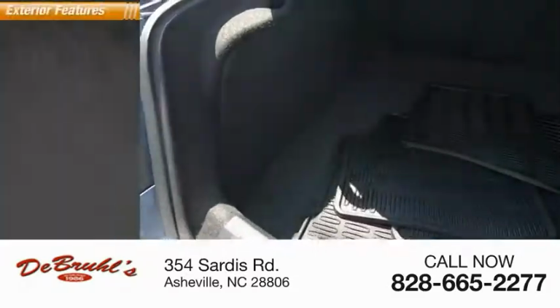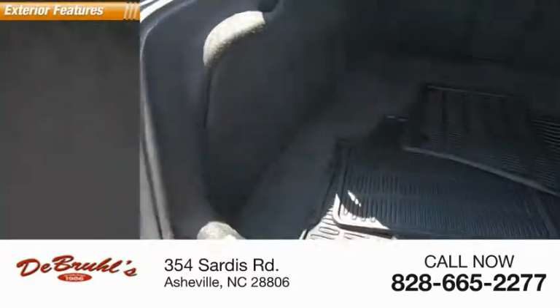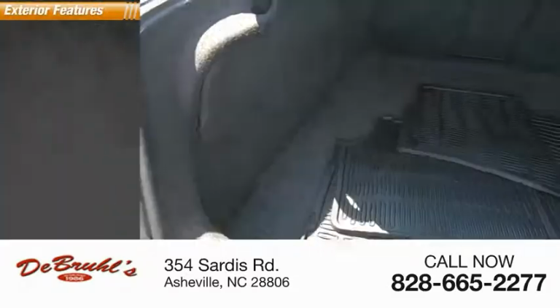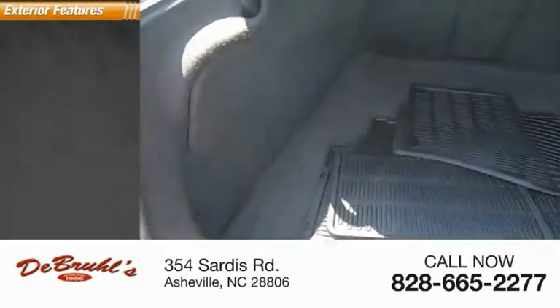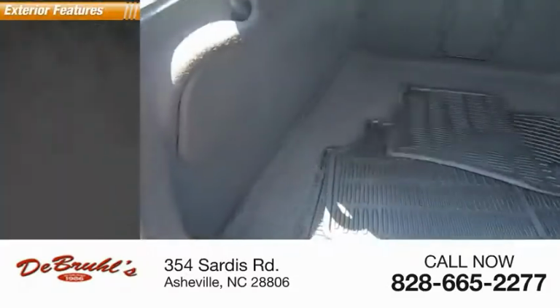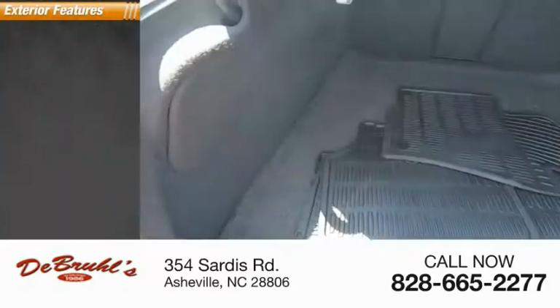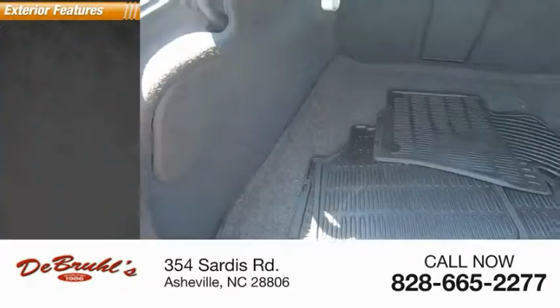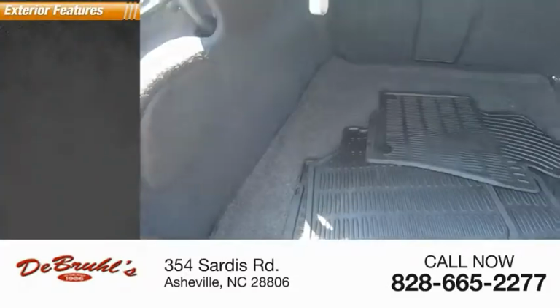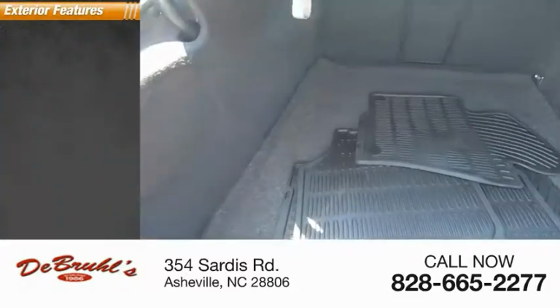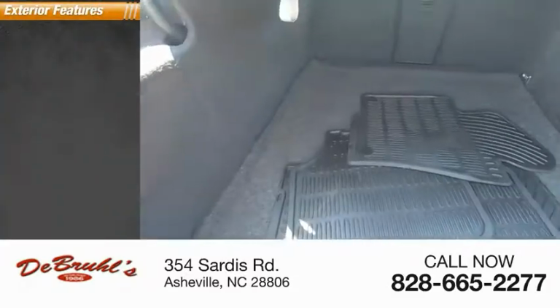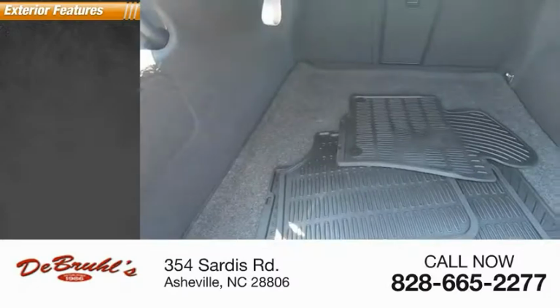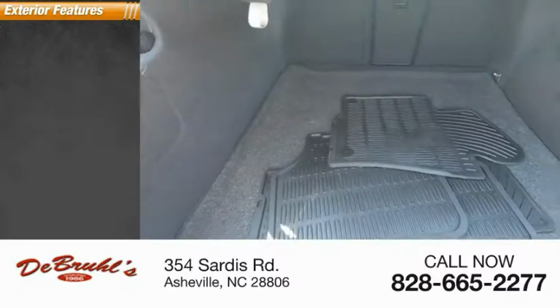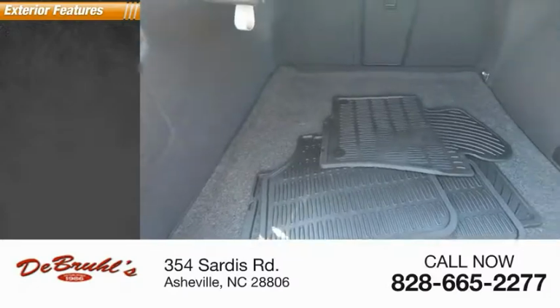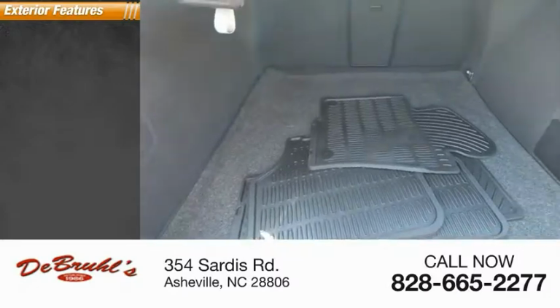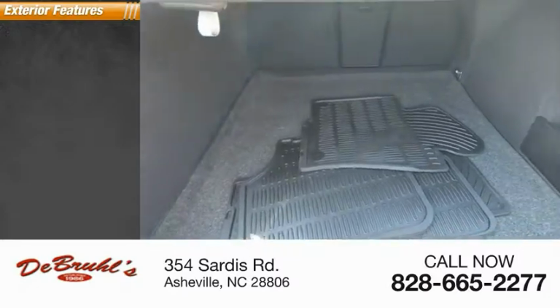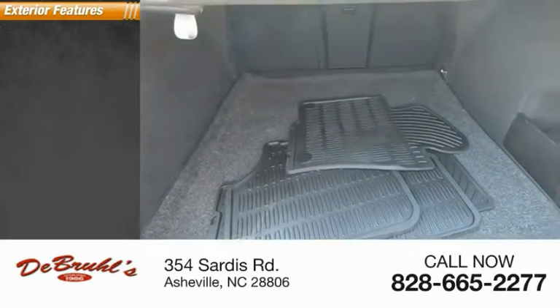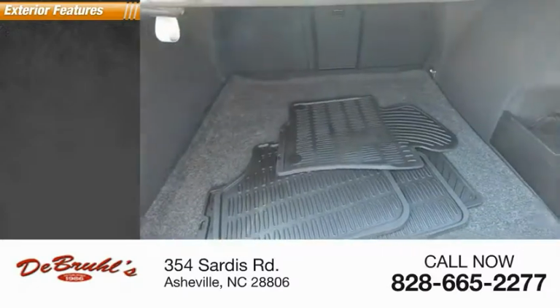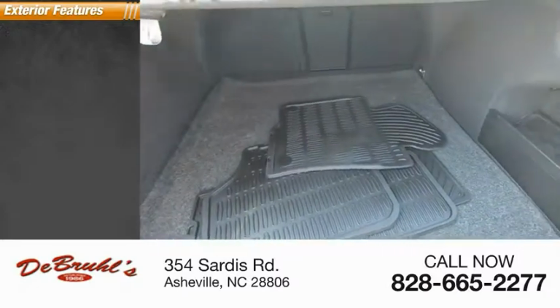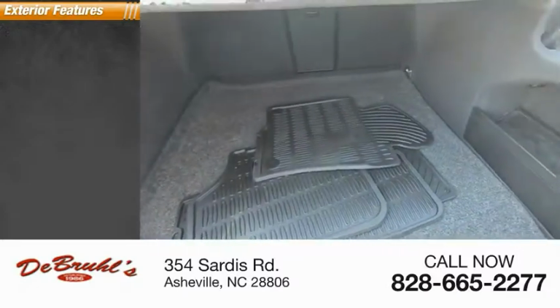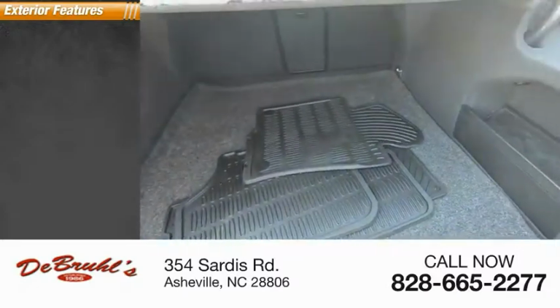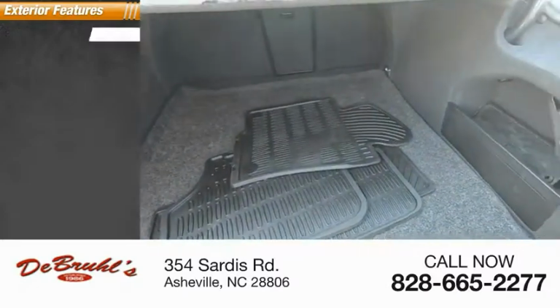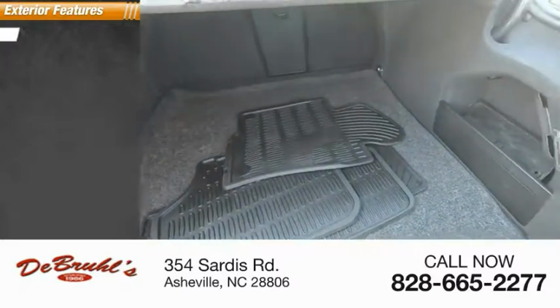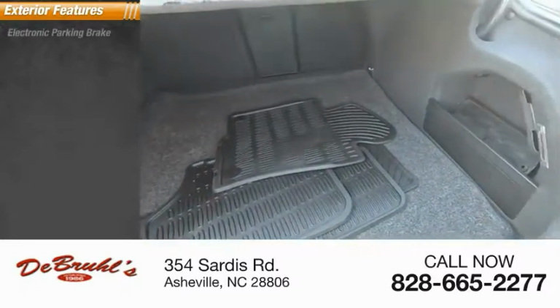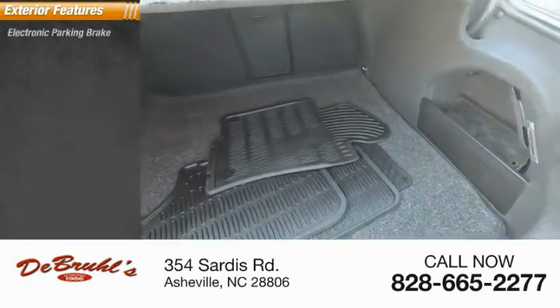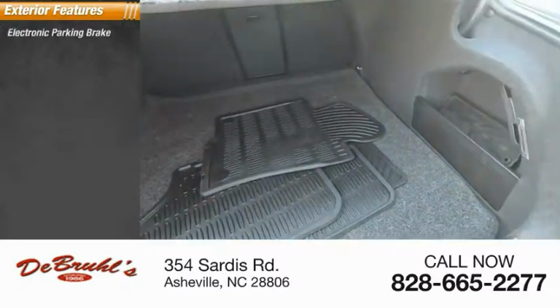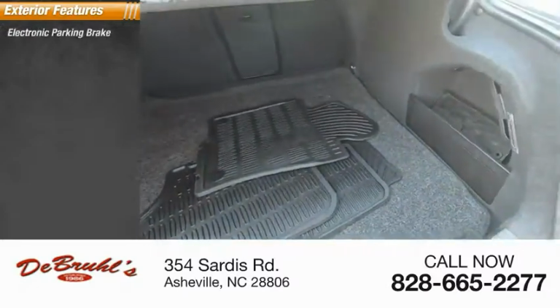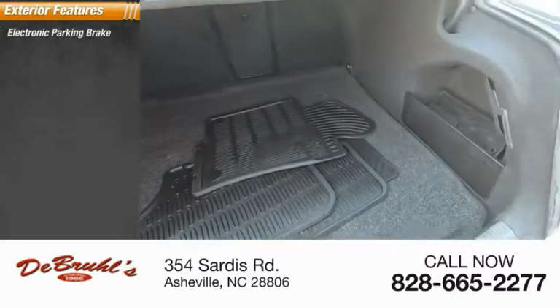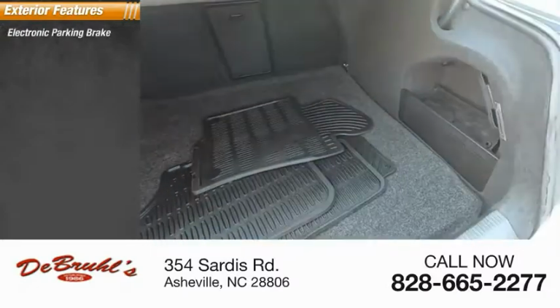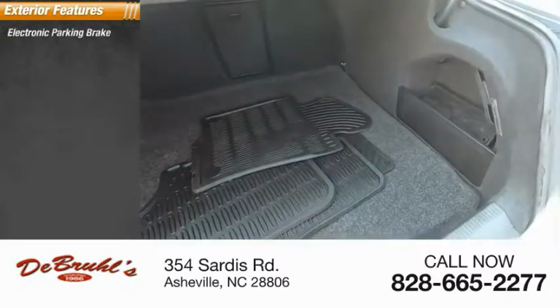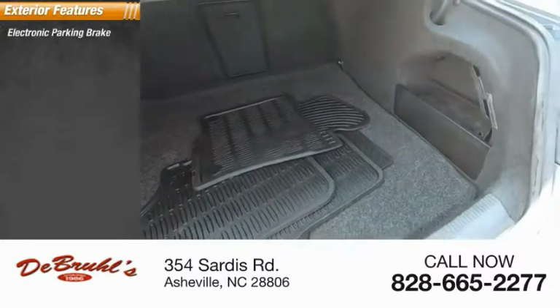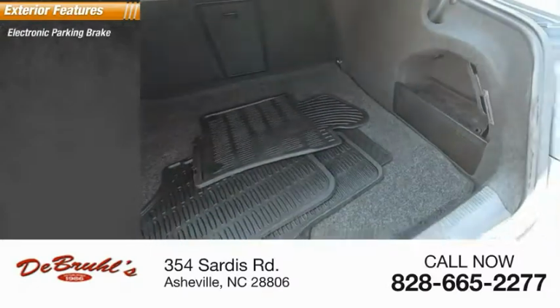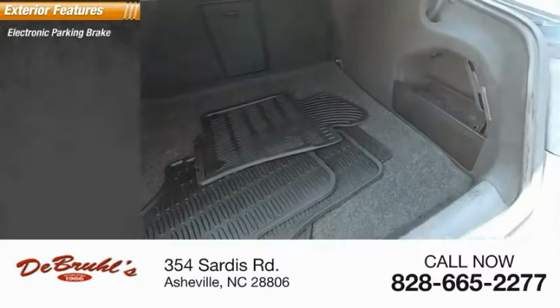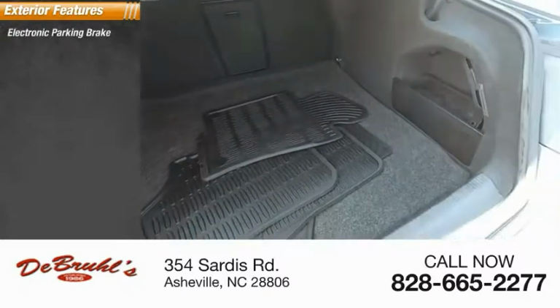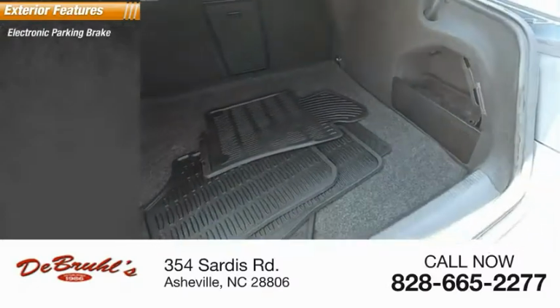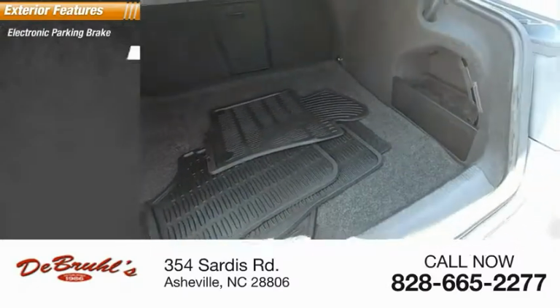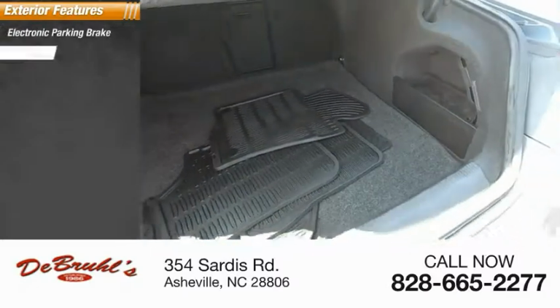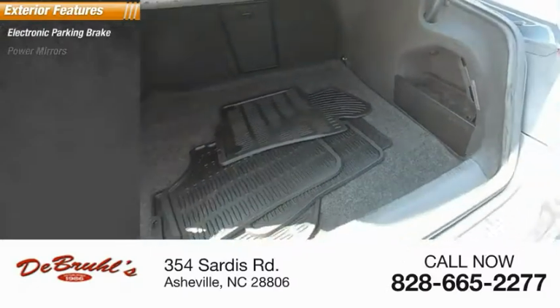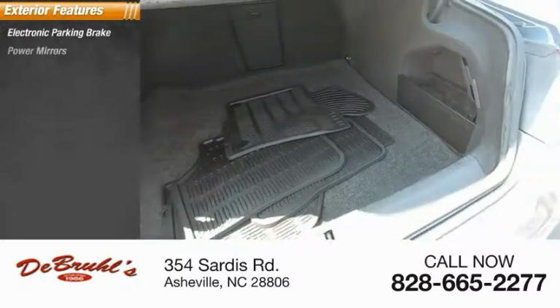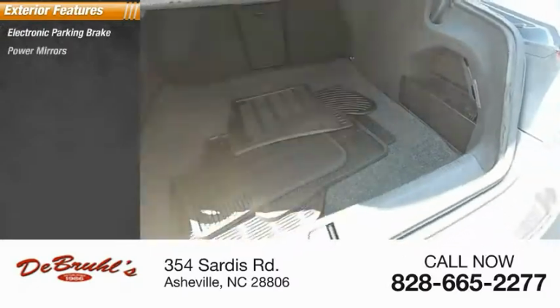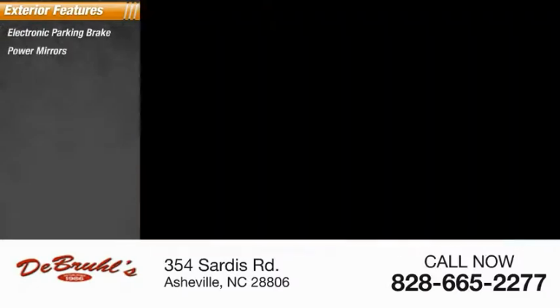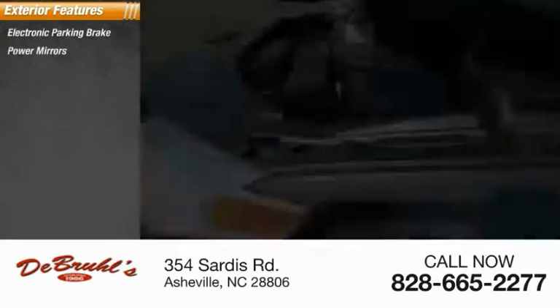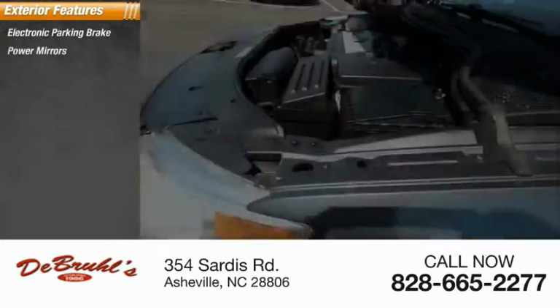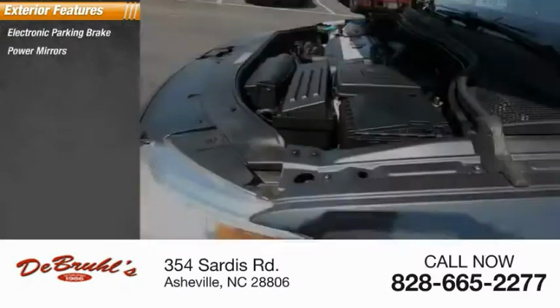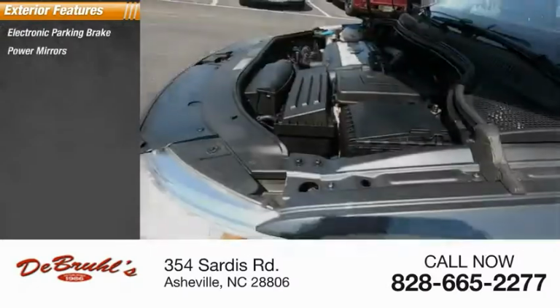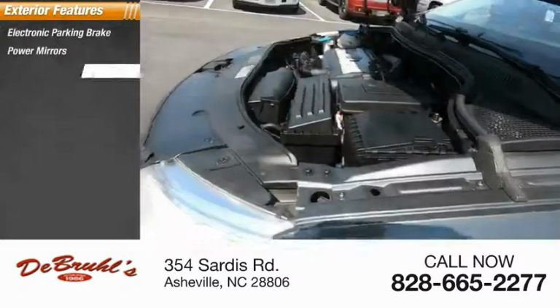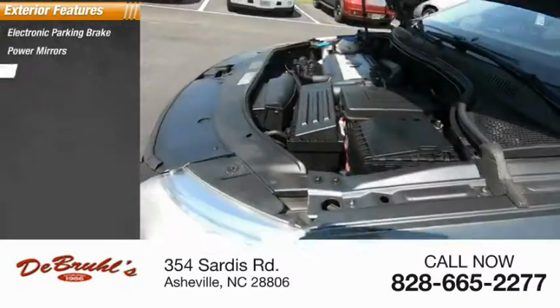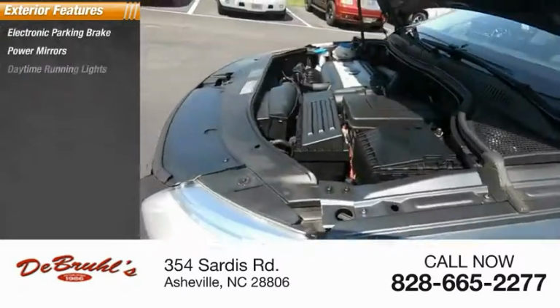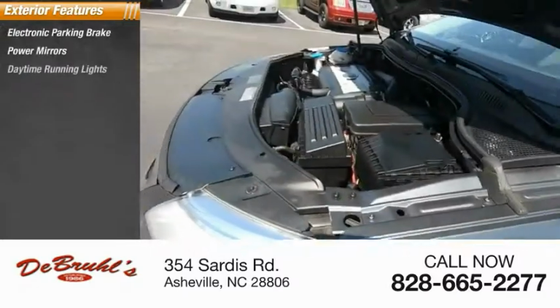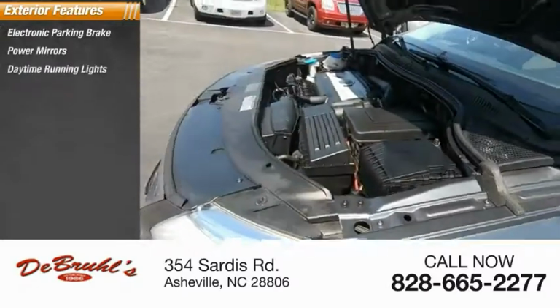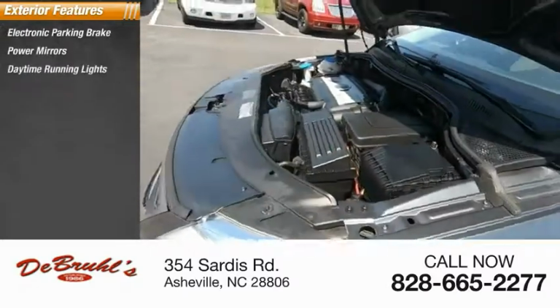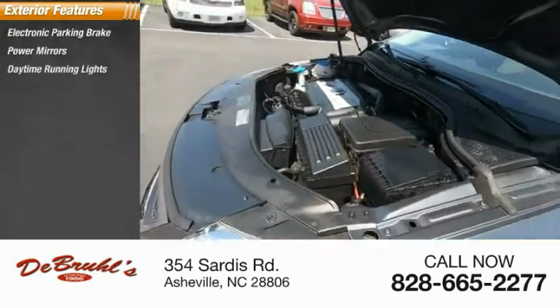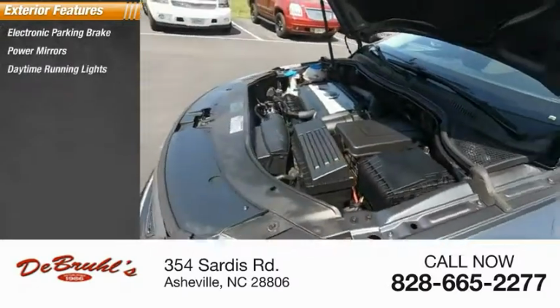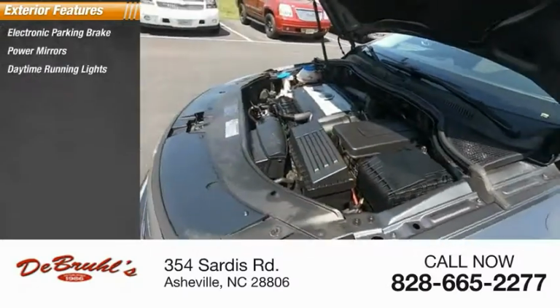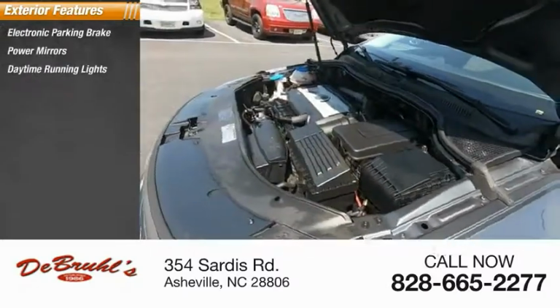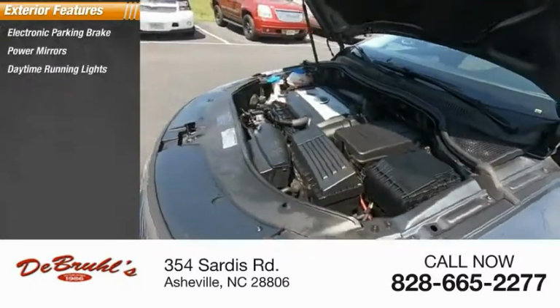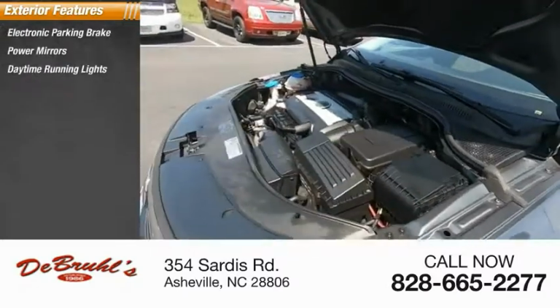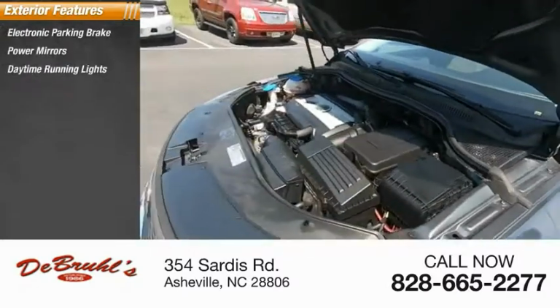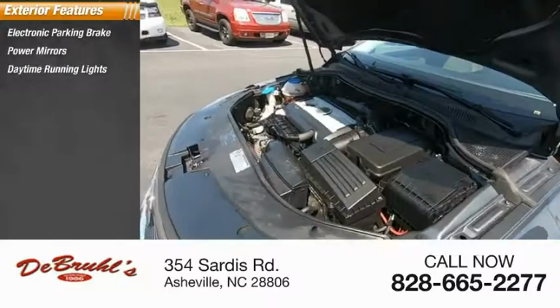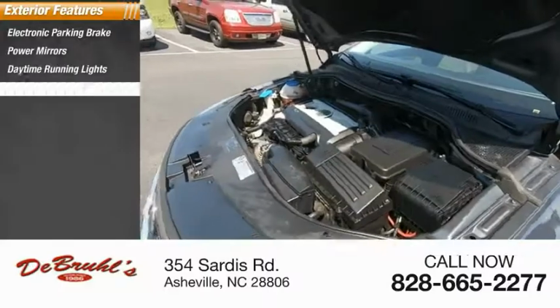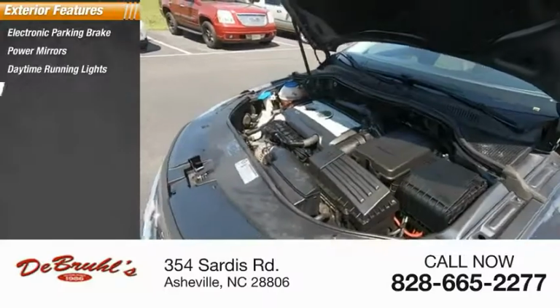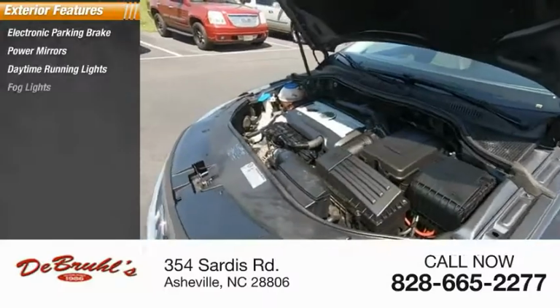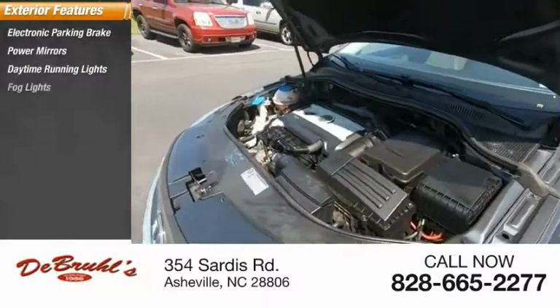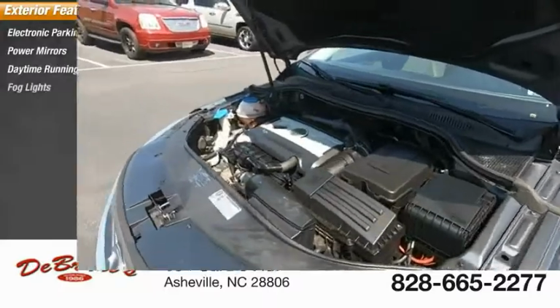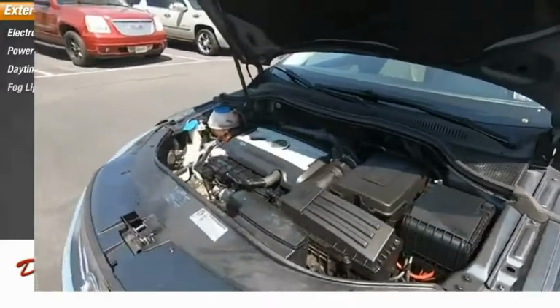Here are some of this vehicle's great options: electronic parking brake, power mirrors, daytime running lights, and fog lights.